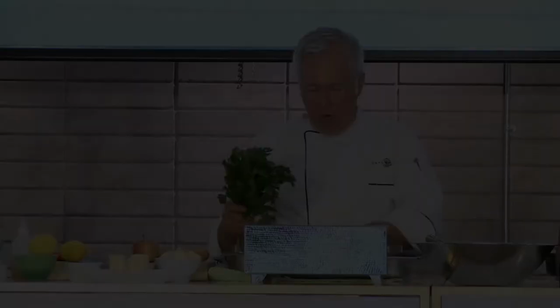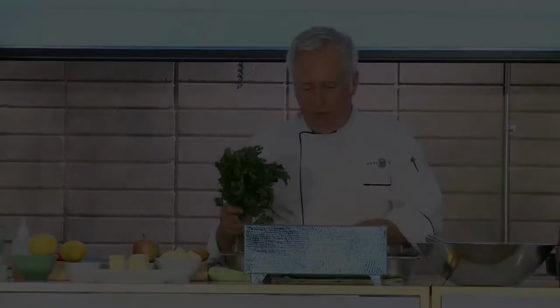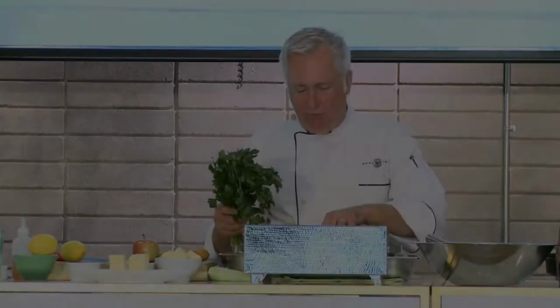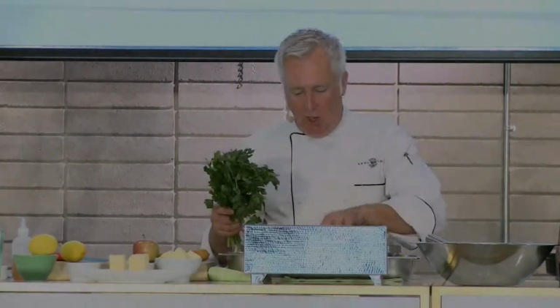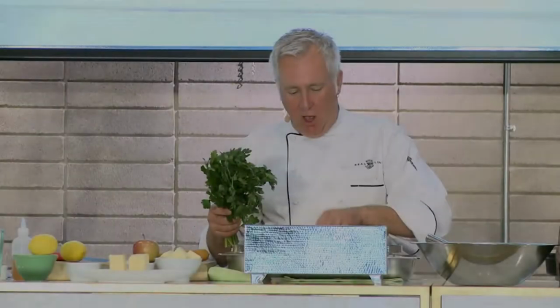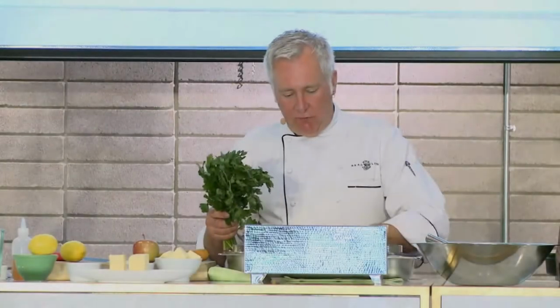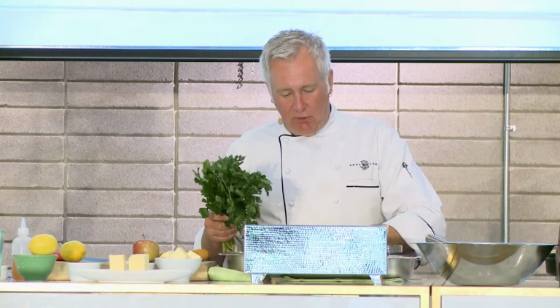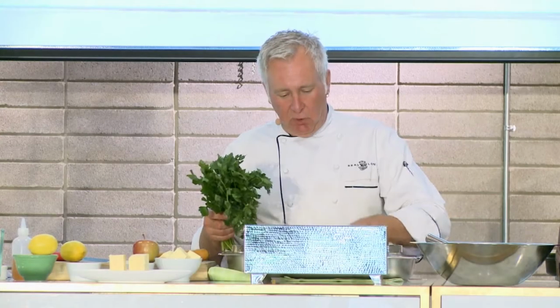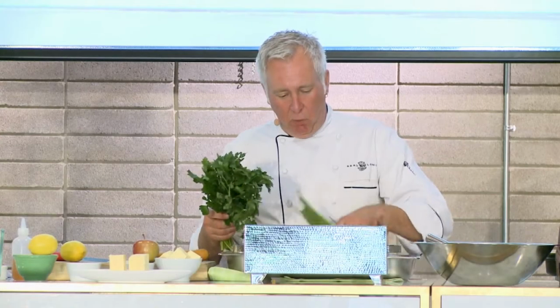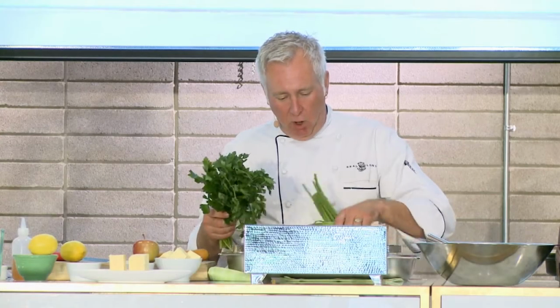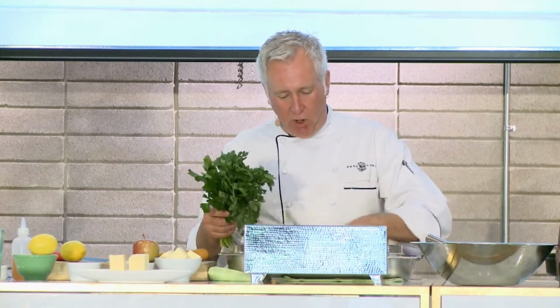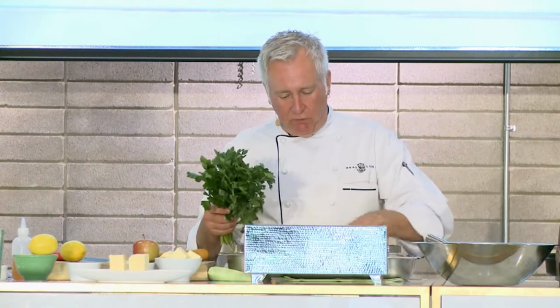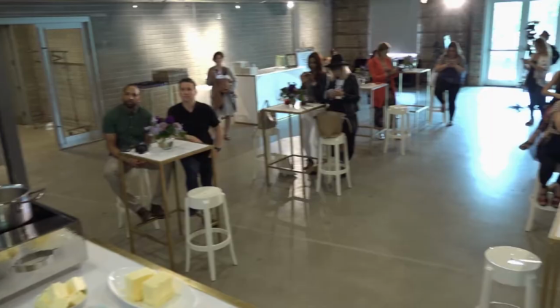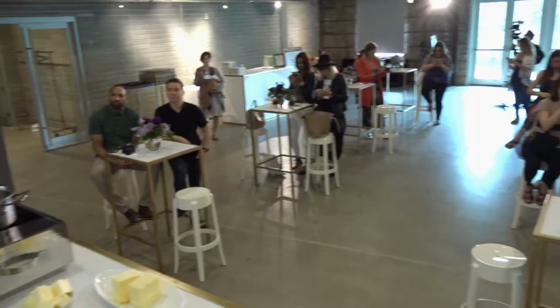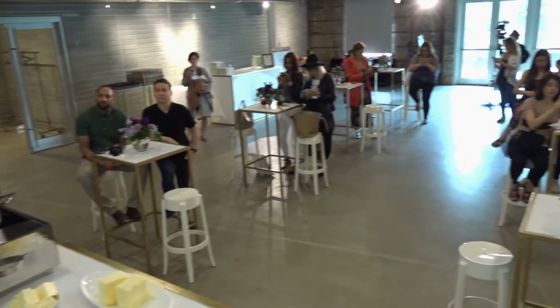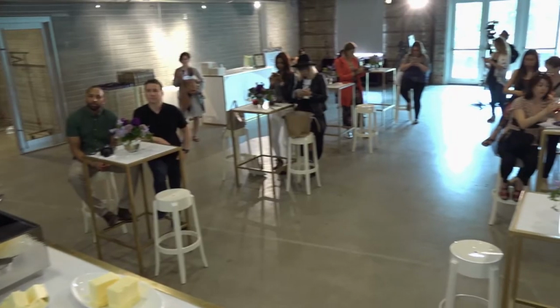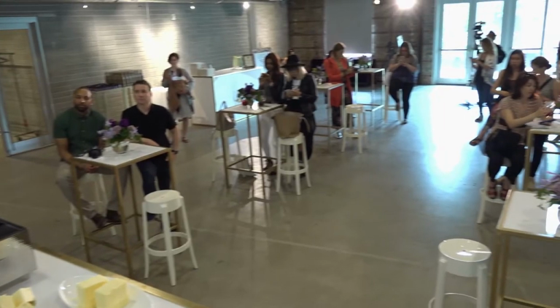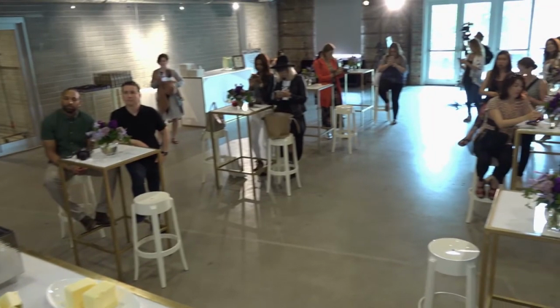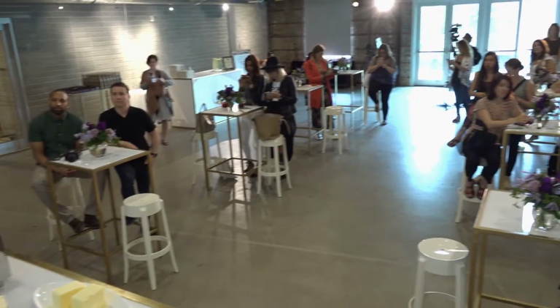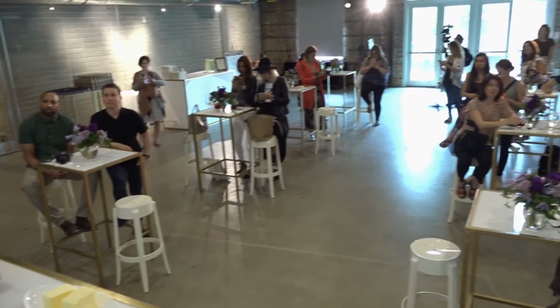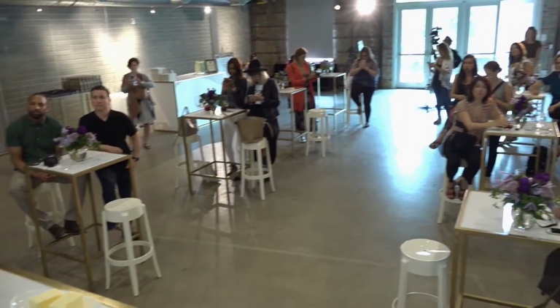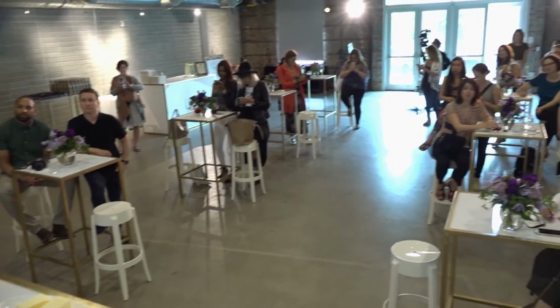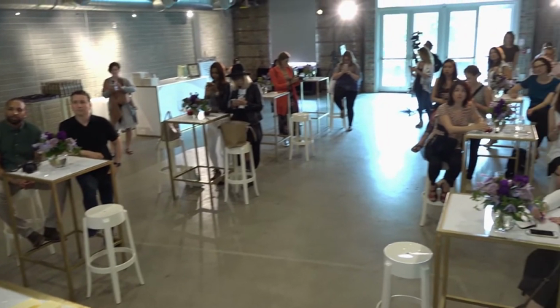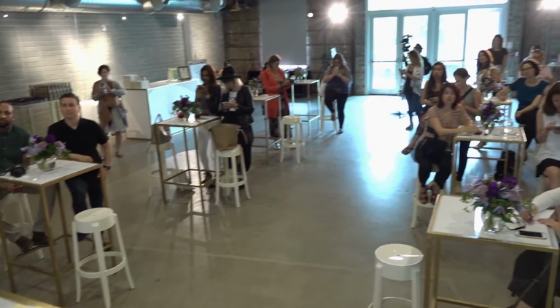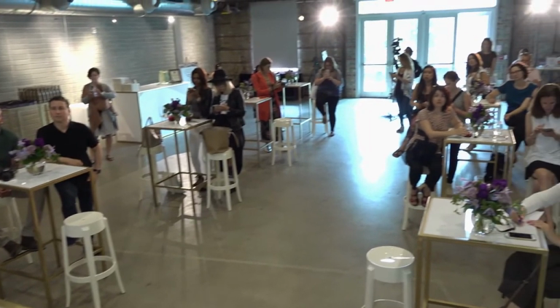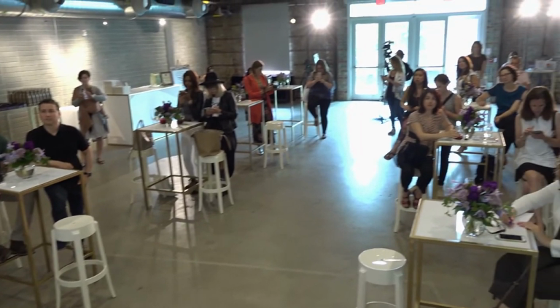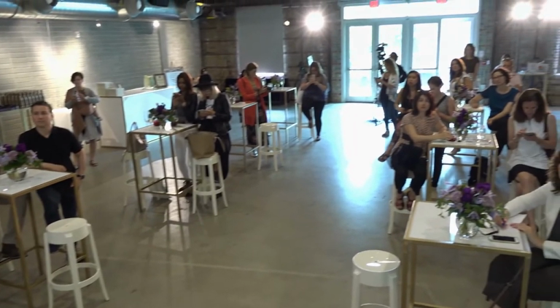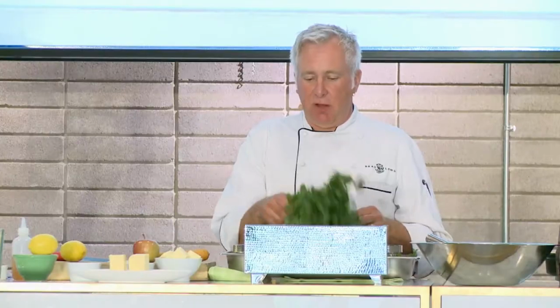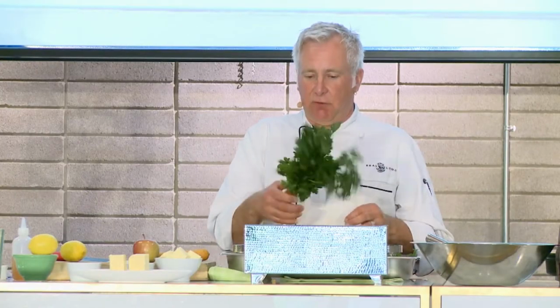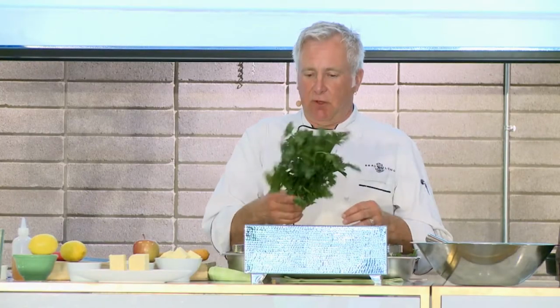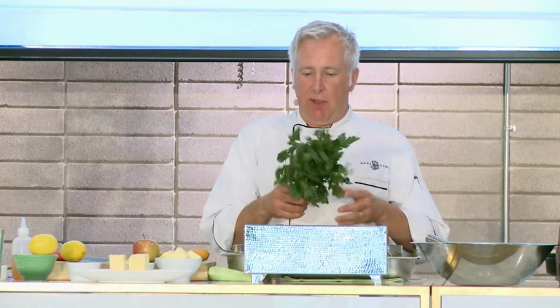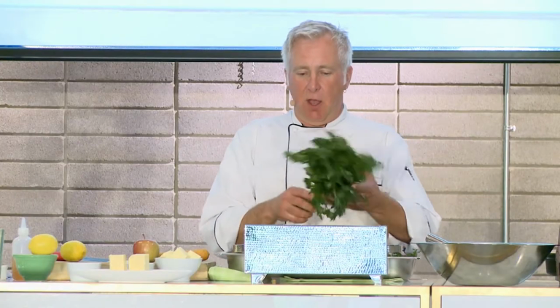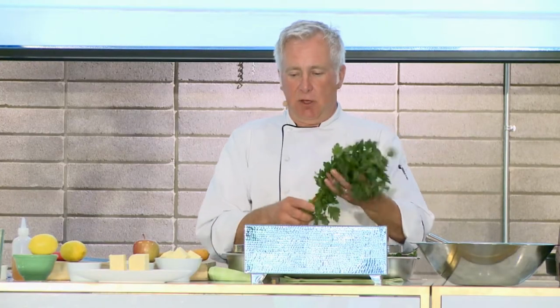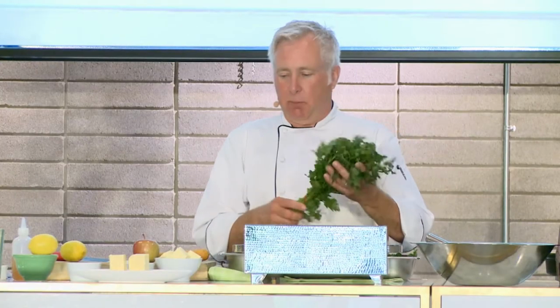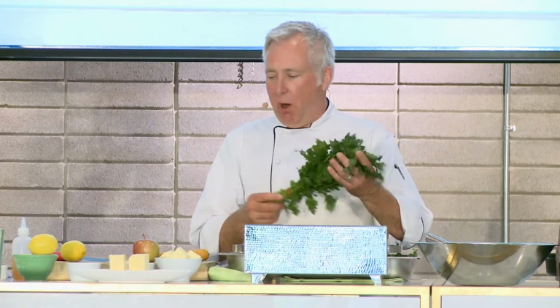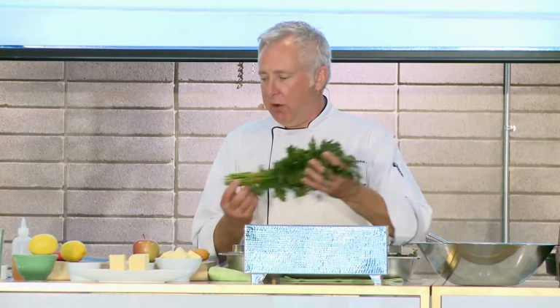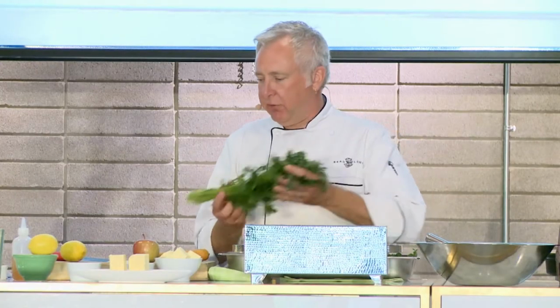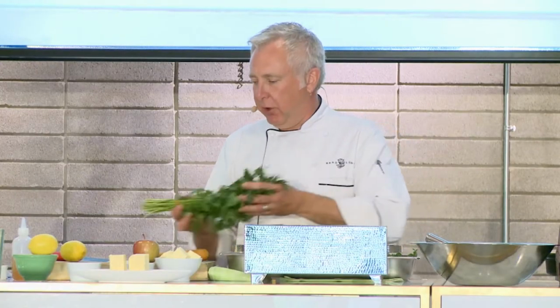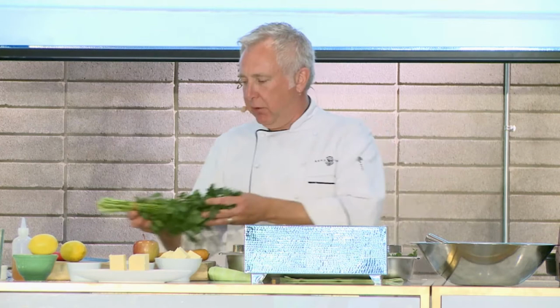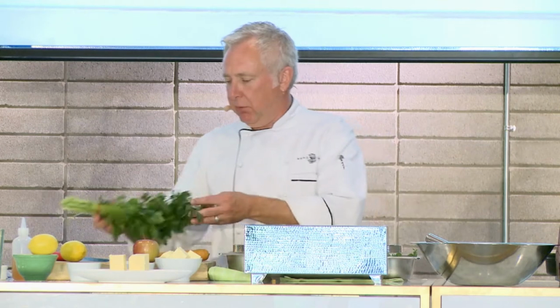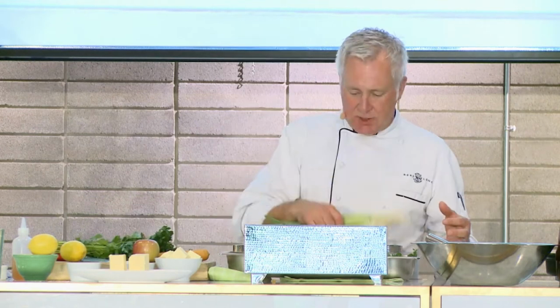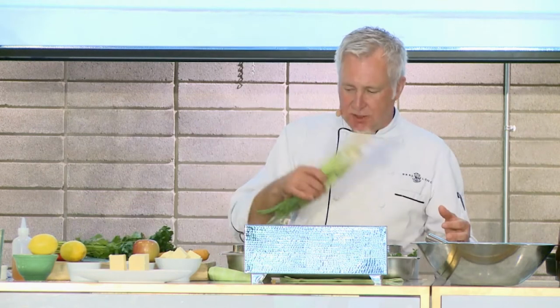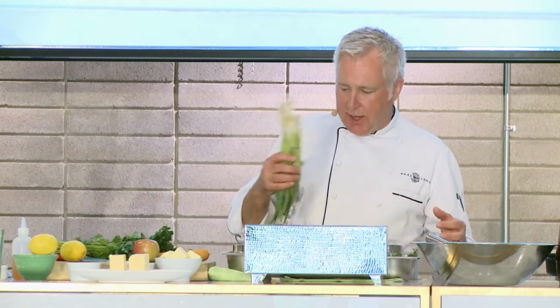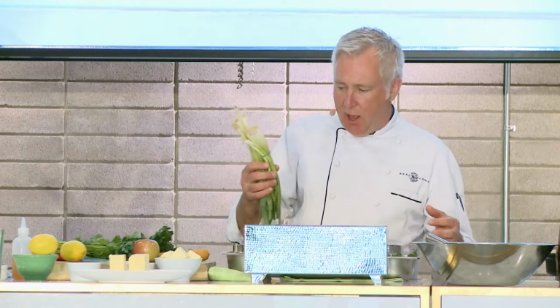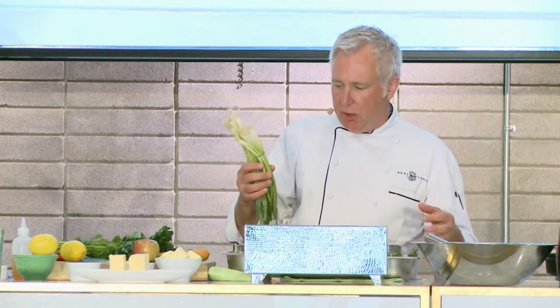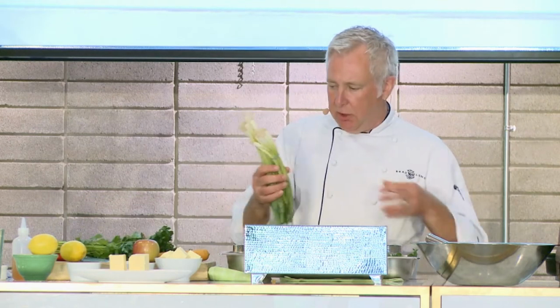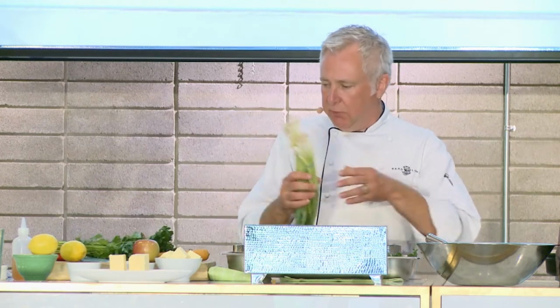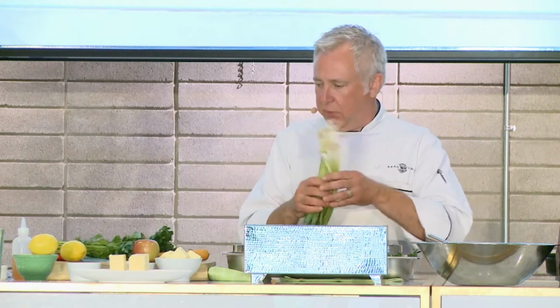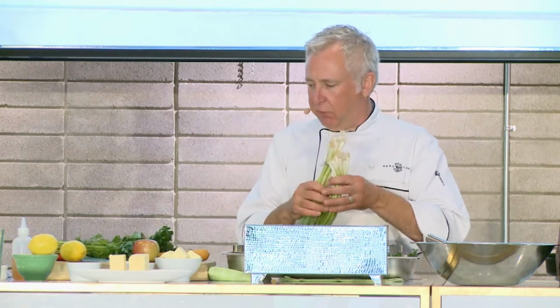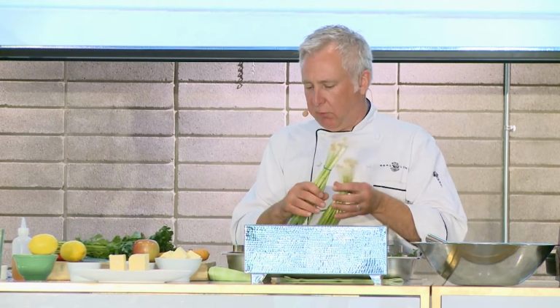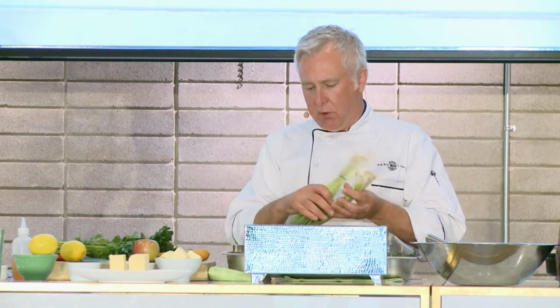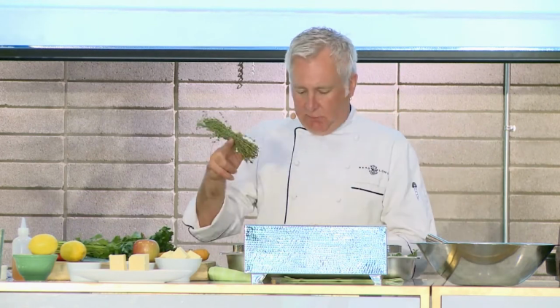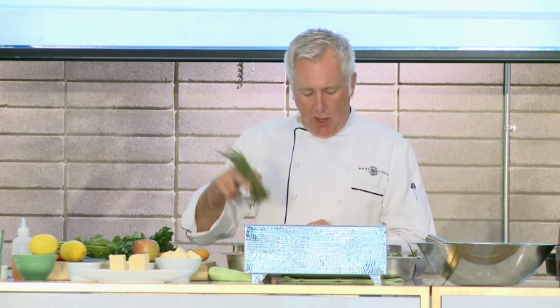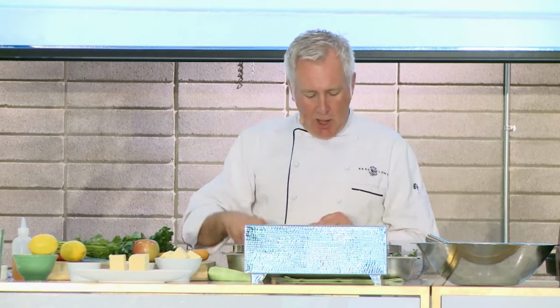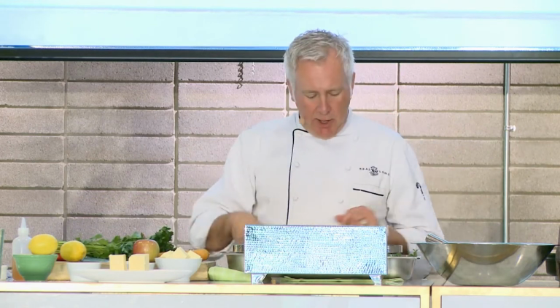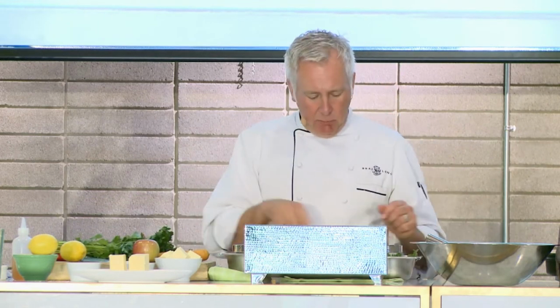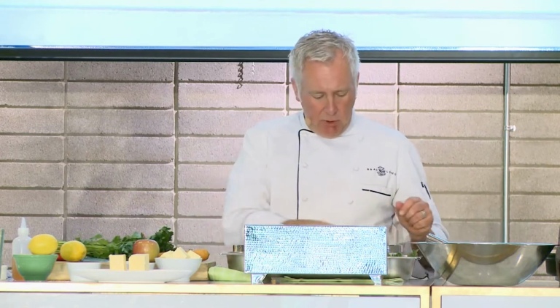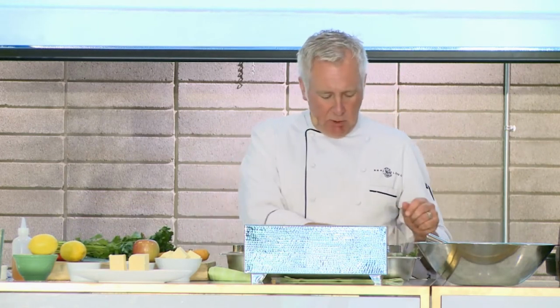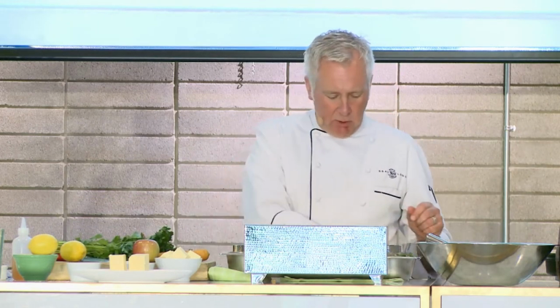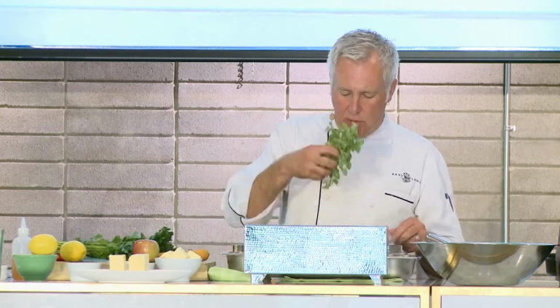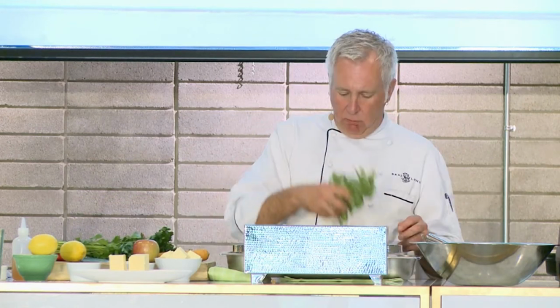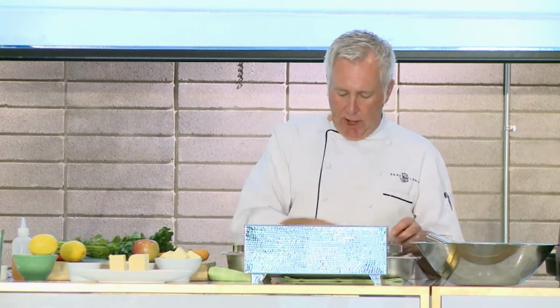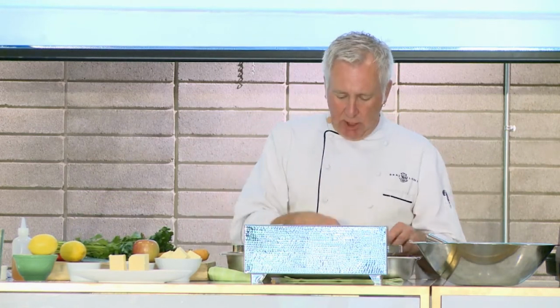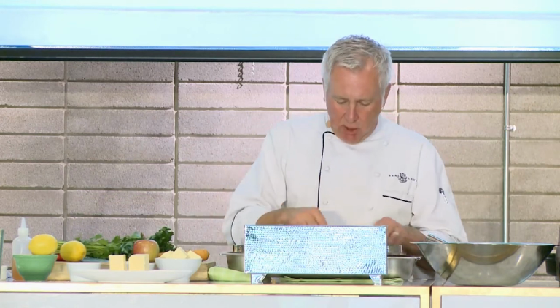Here's a sauce that works. You can use any herbs. I've got Italian parsley, scallions, thyme, oregano.